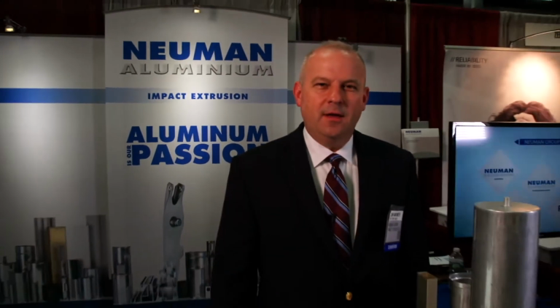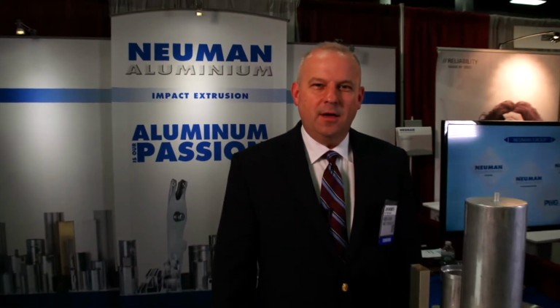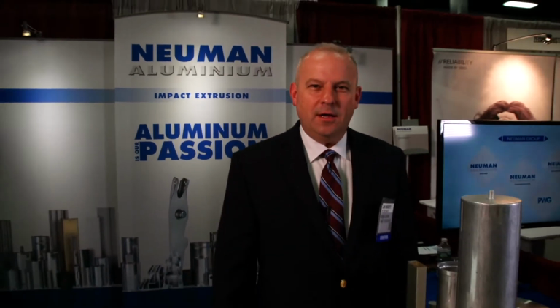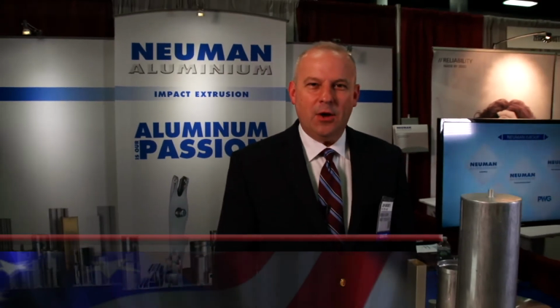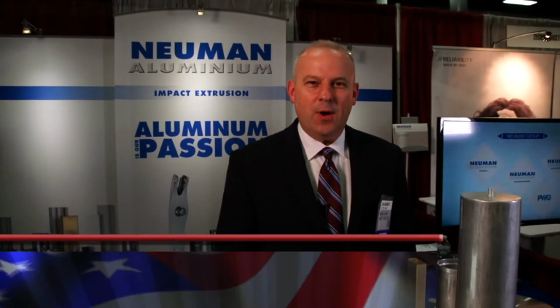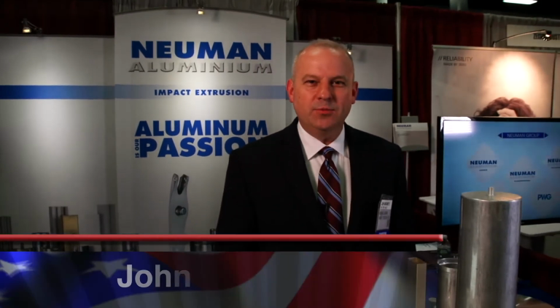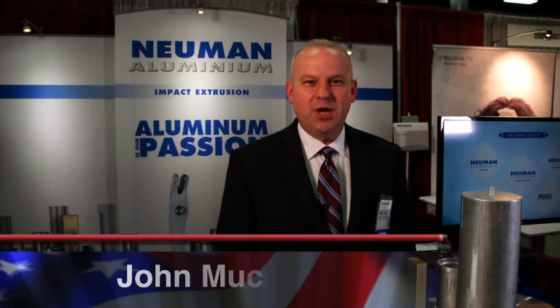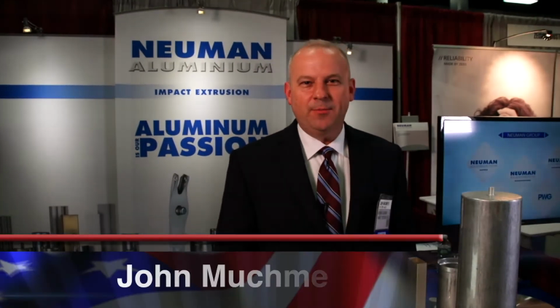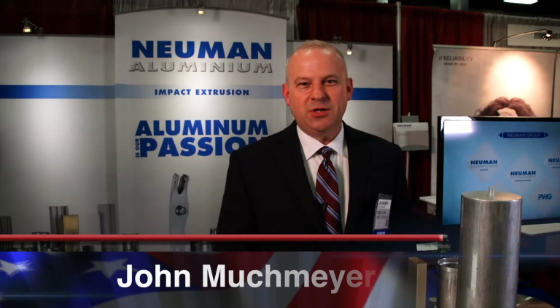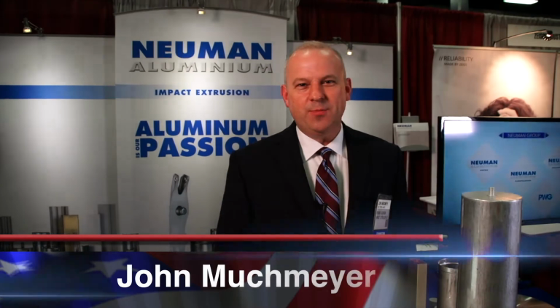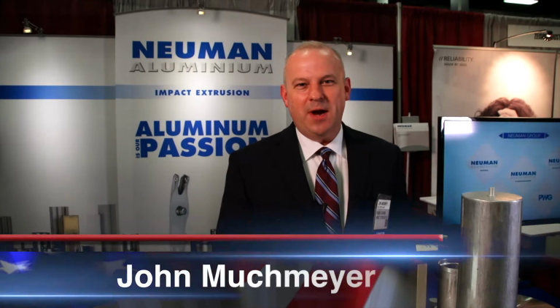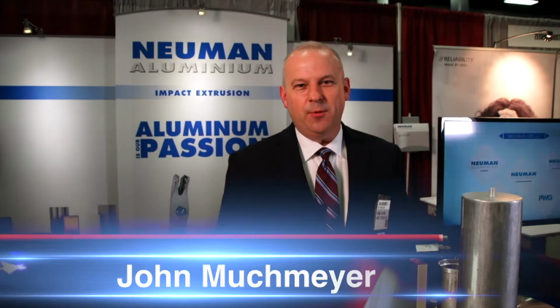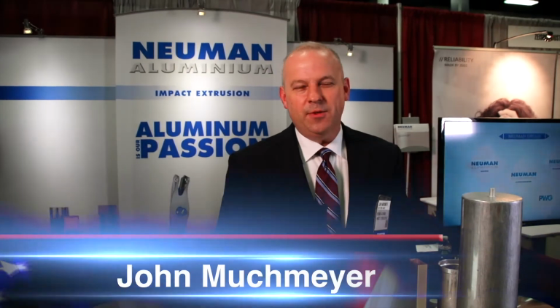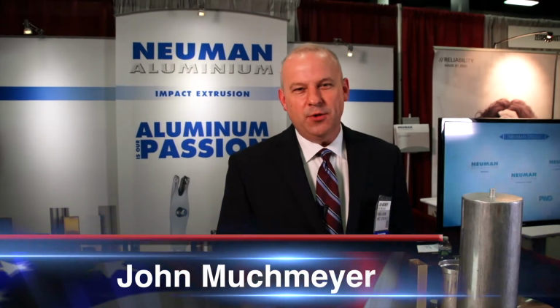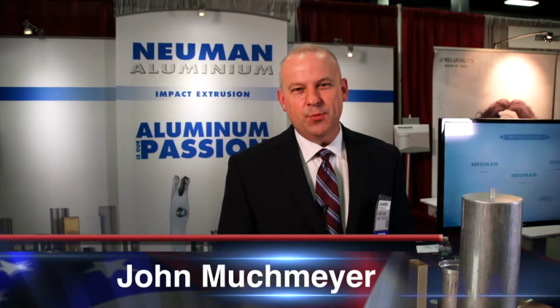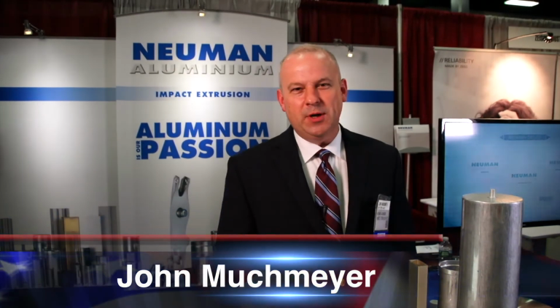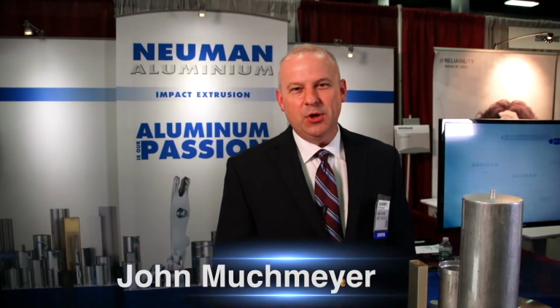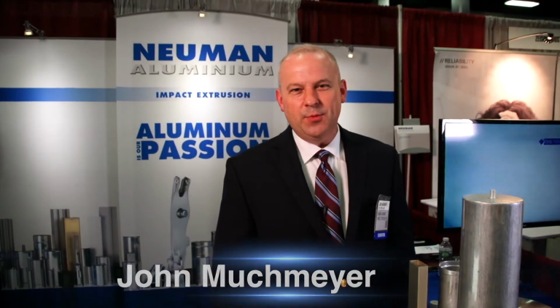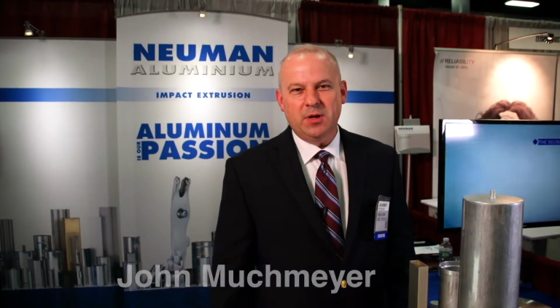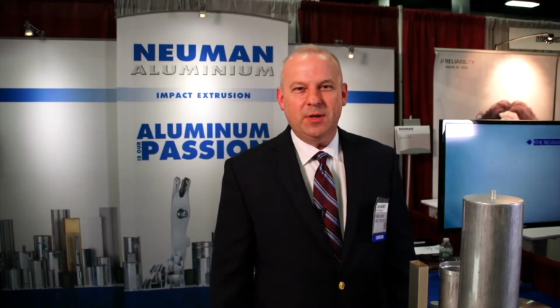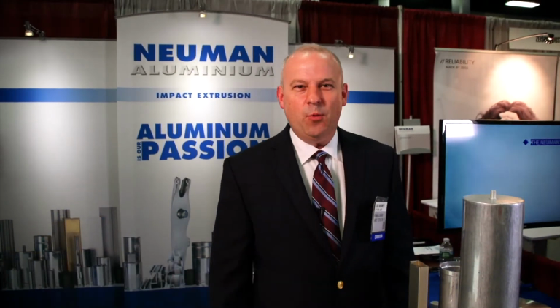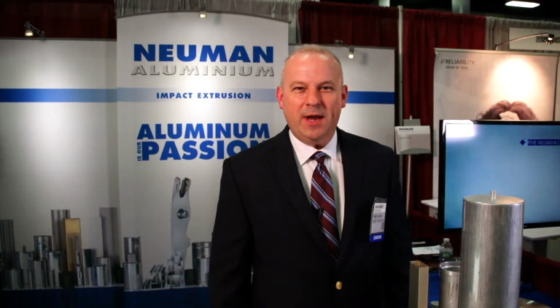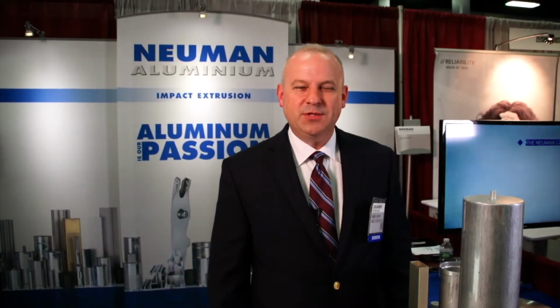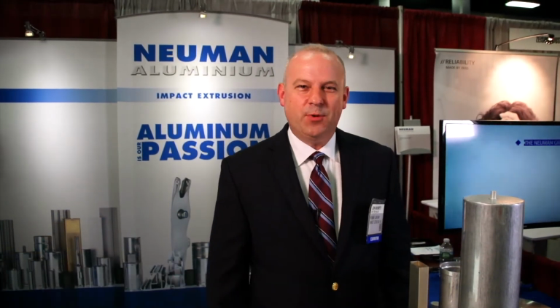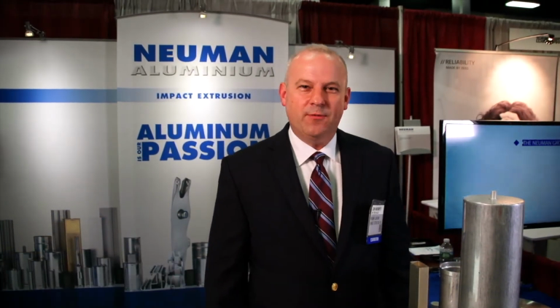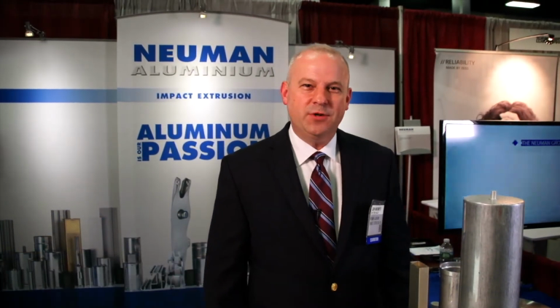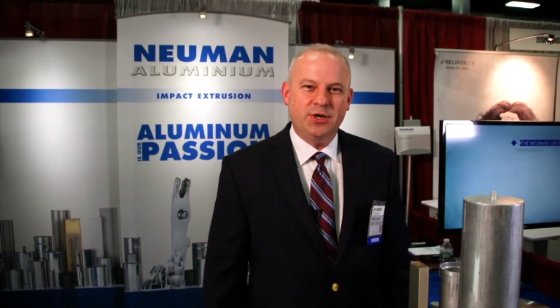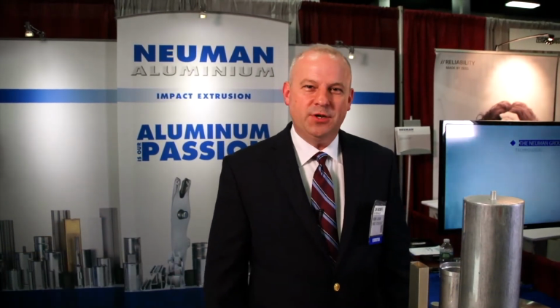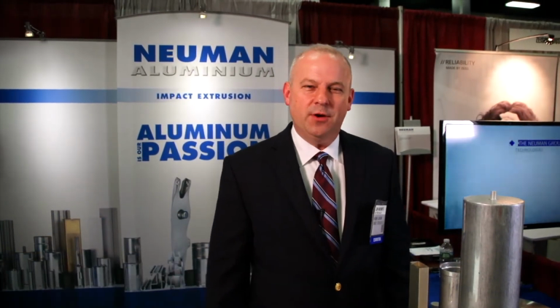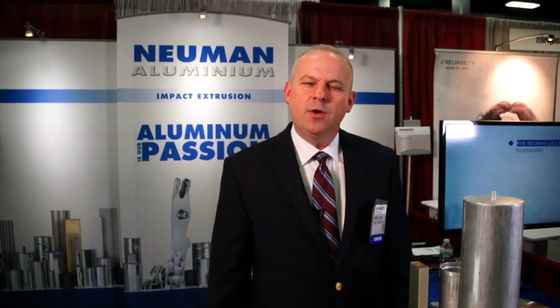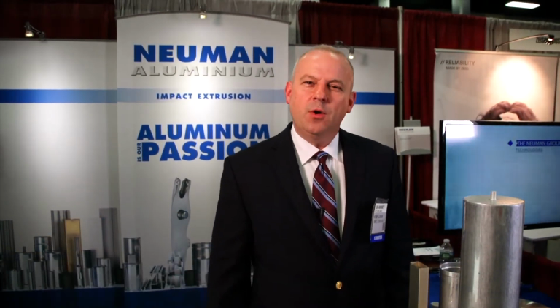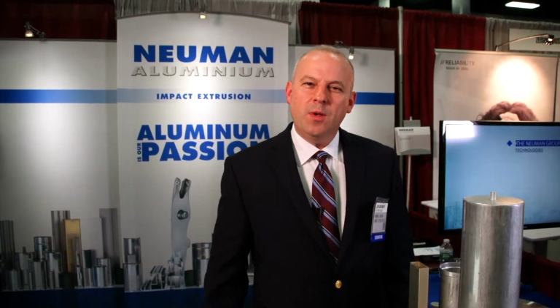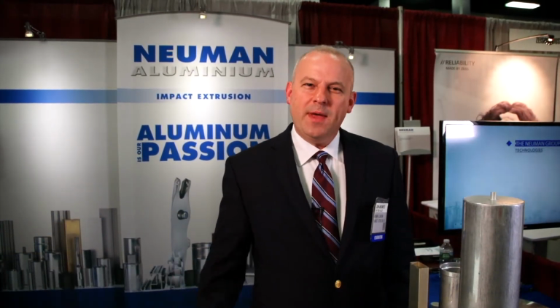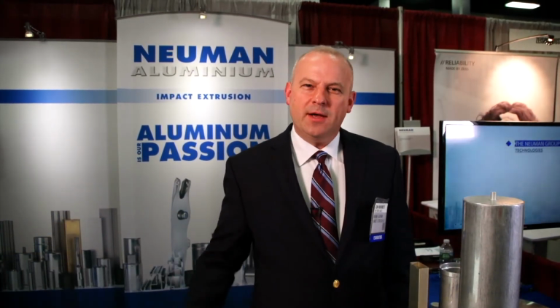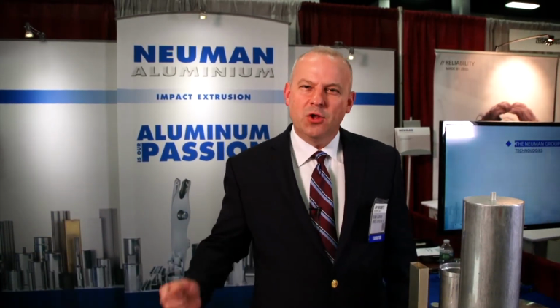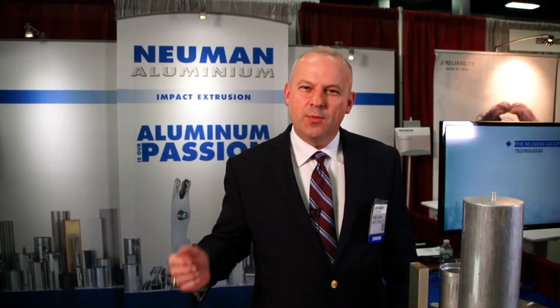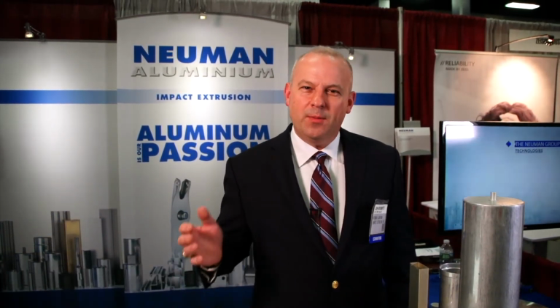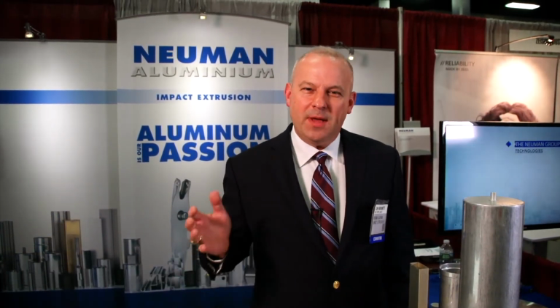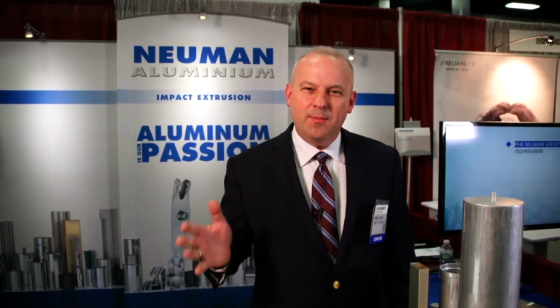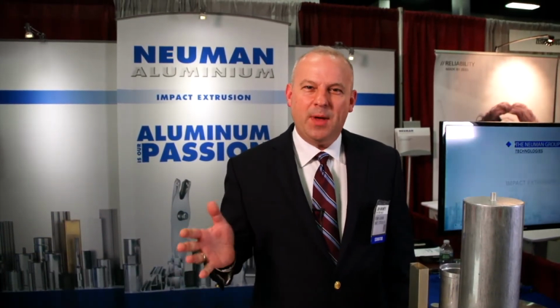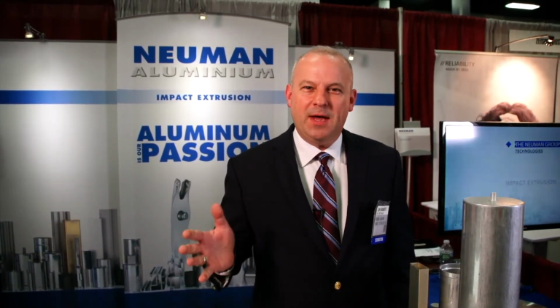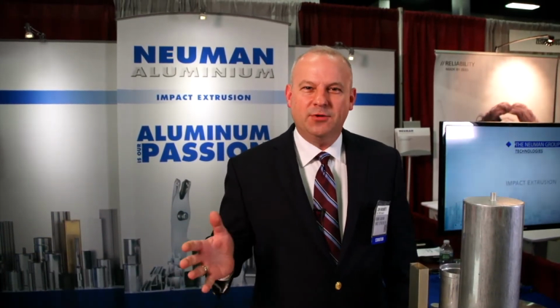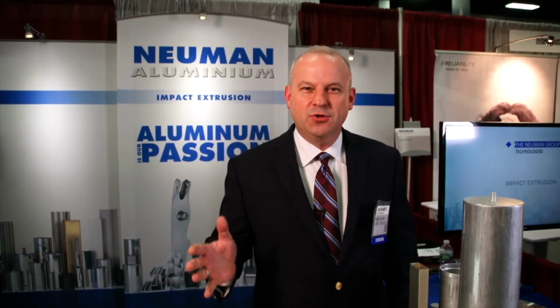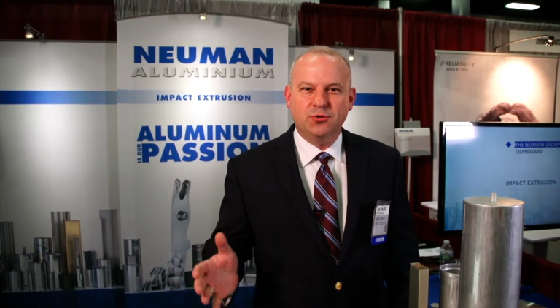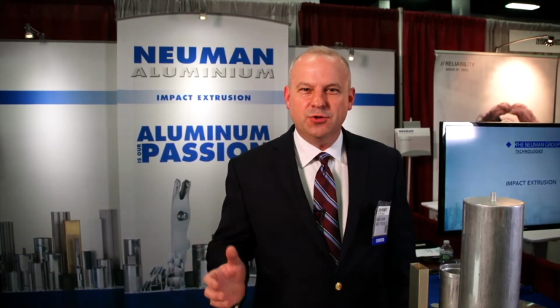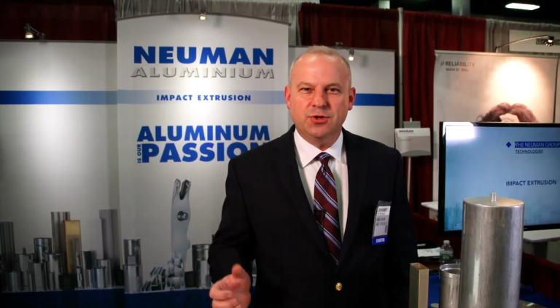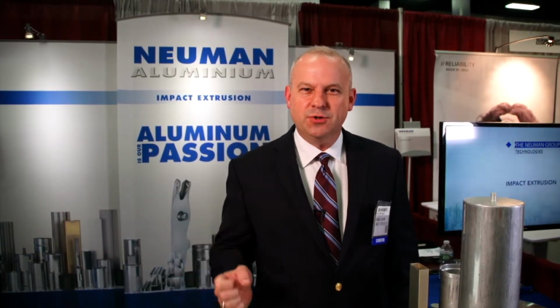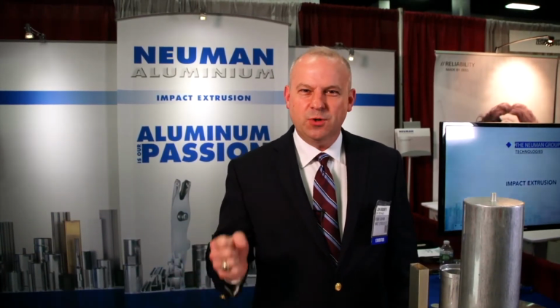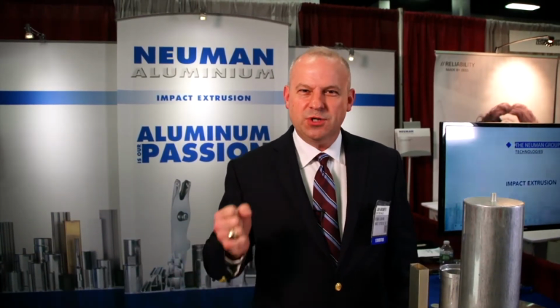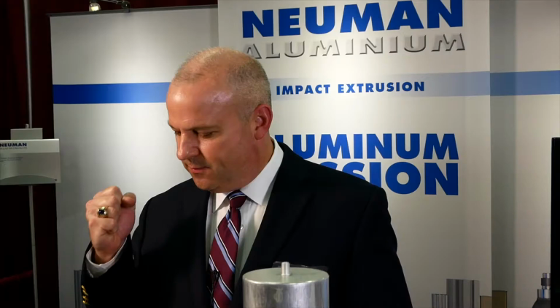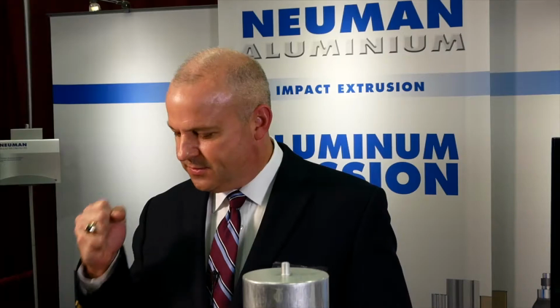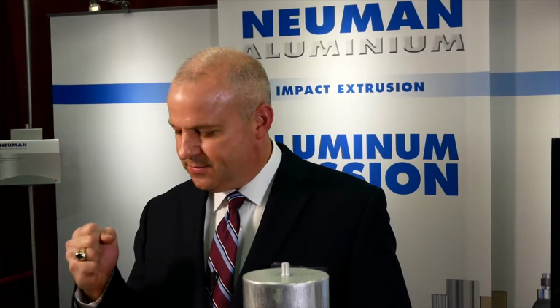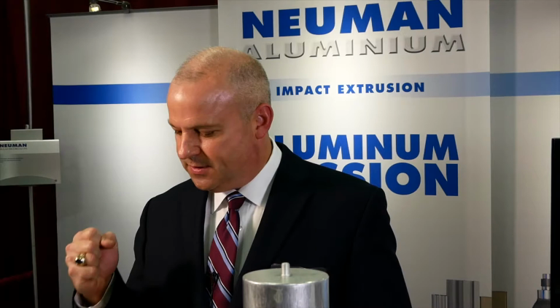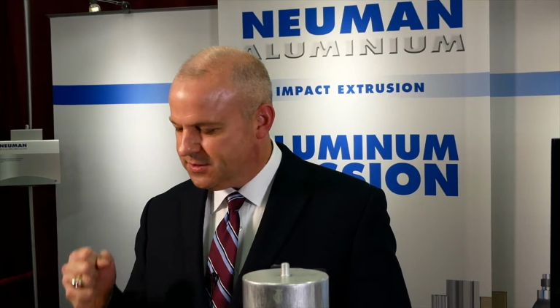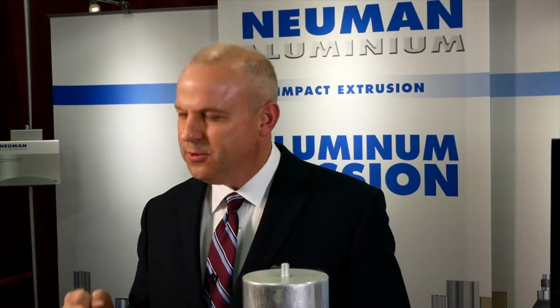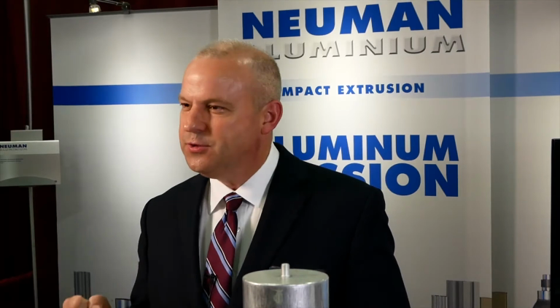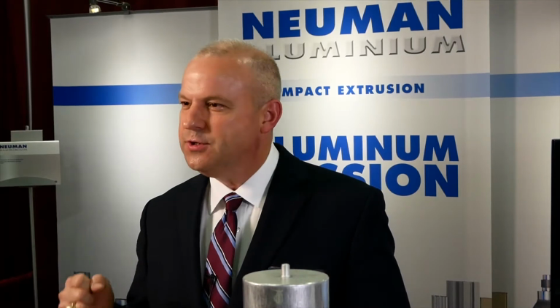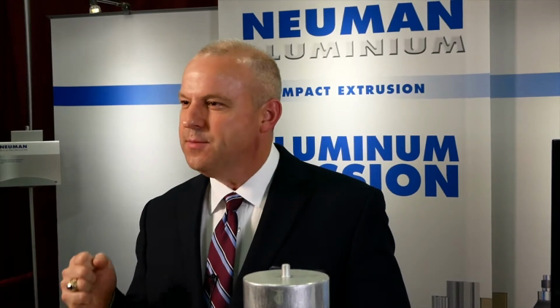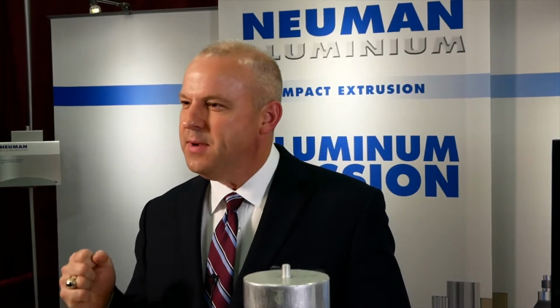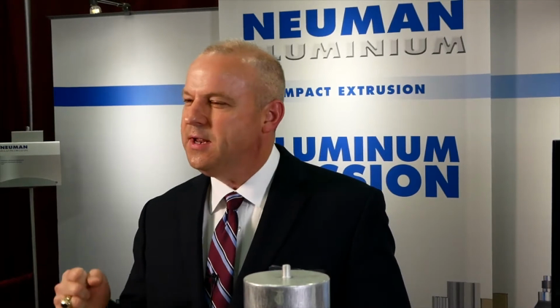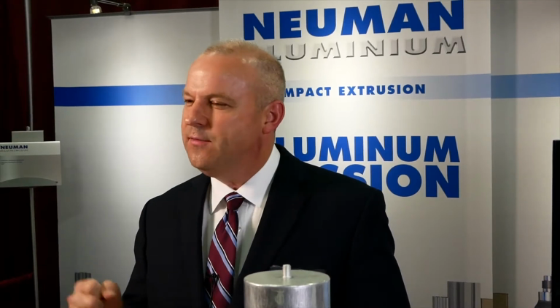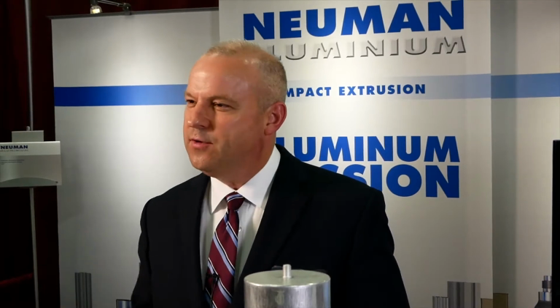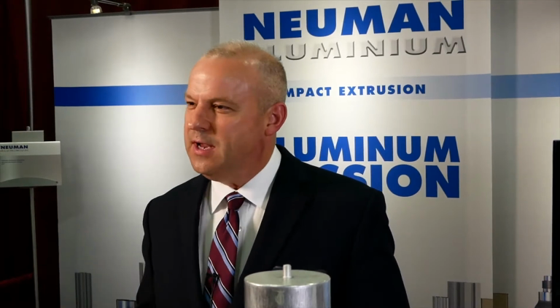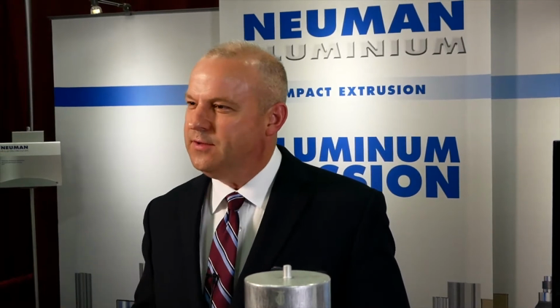Hello, I'm John Munchmeyer with Newman Aluminum in Waynesboro, Virginia. We make aluminum impact extrusions which can be the solution to many of your needs.